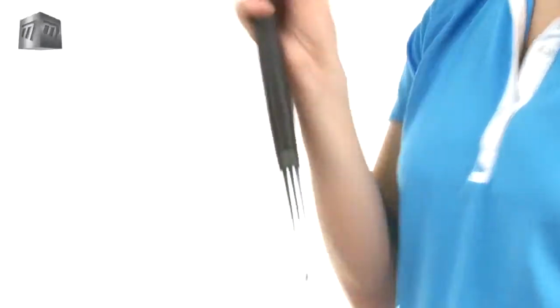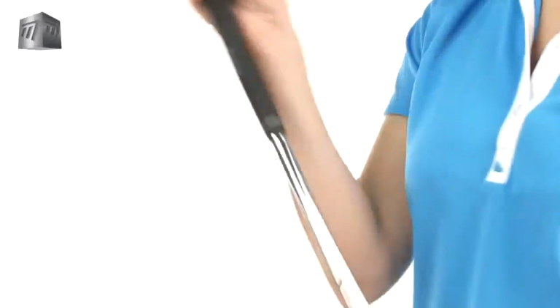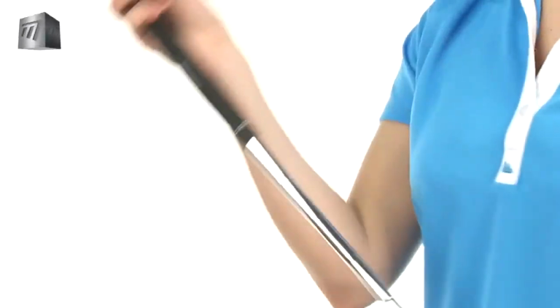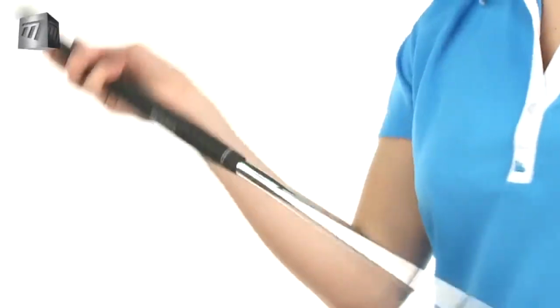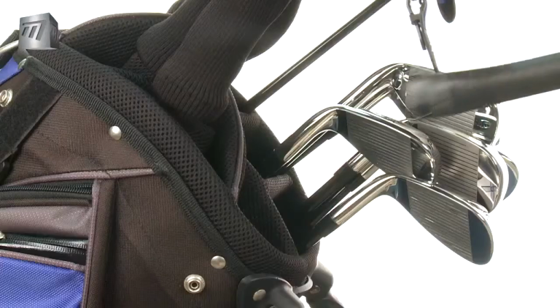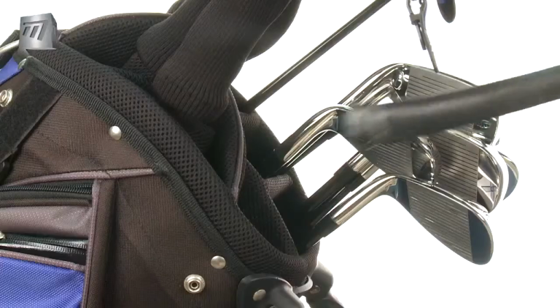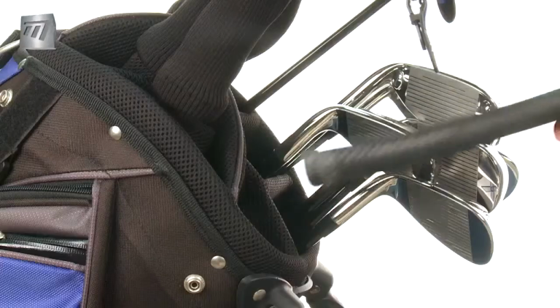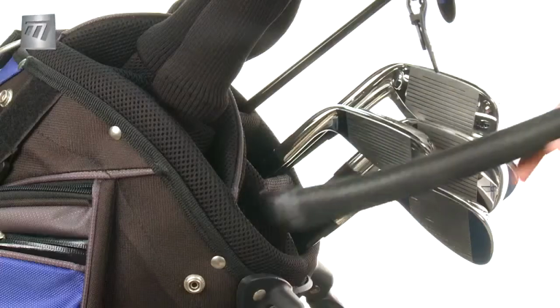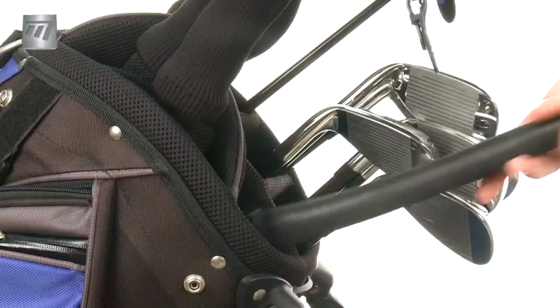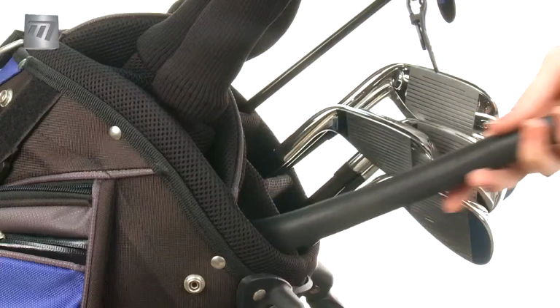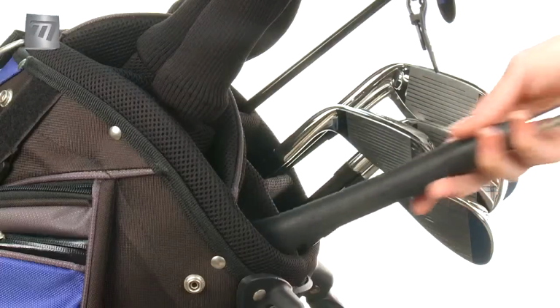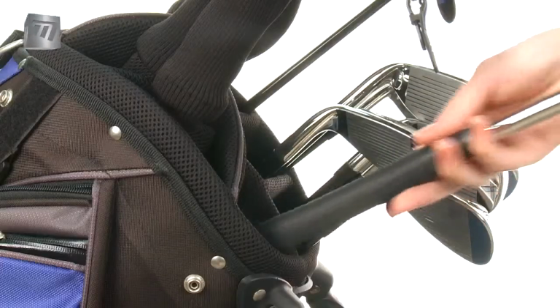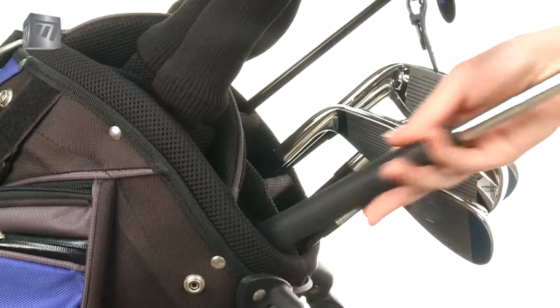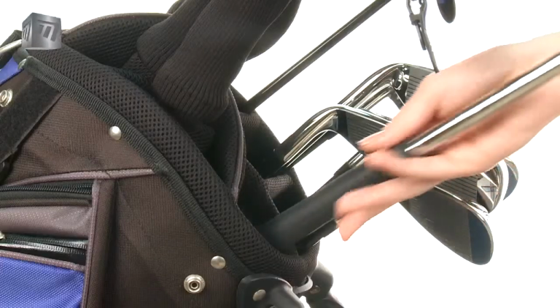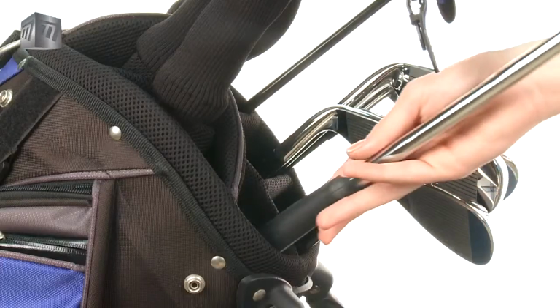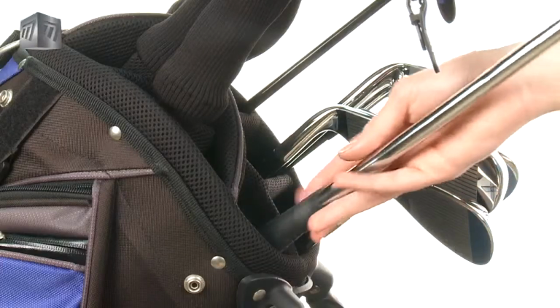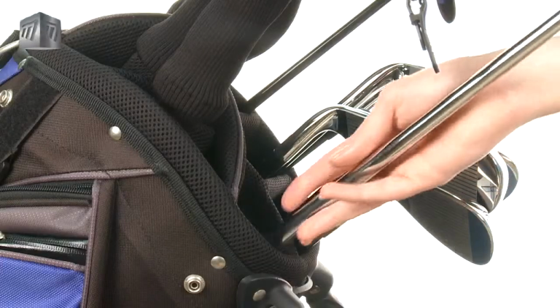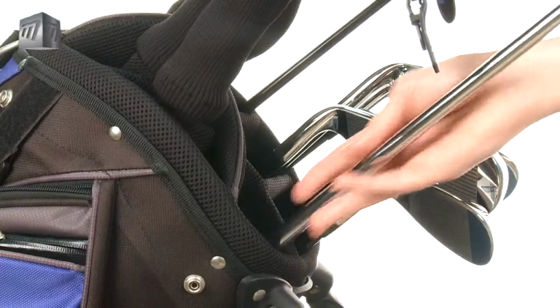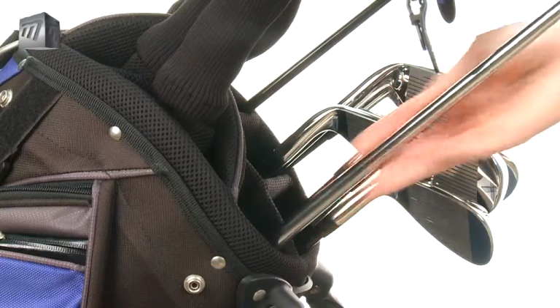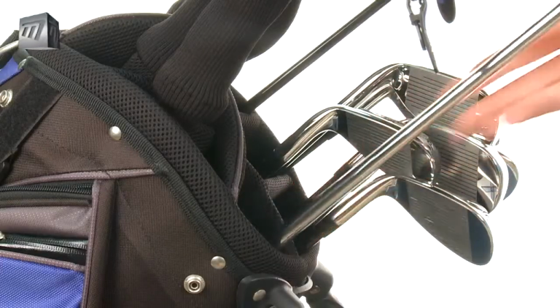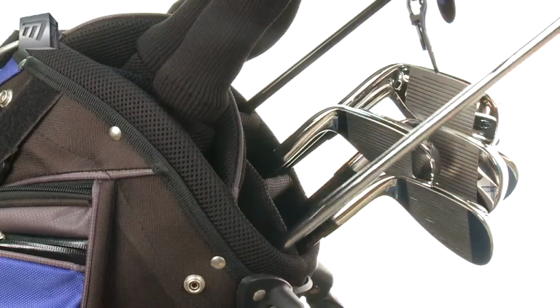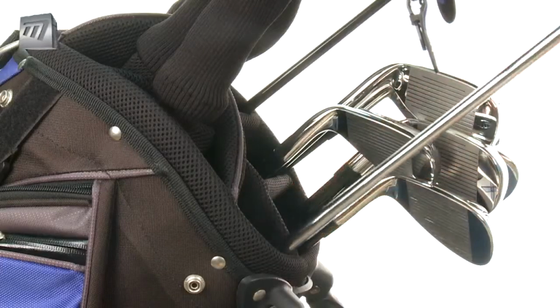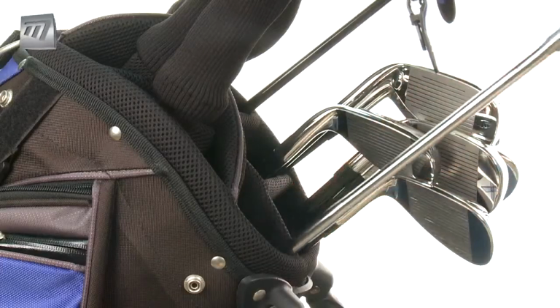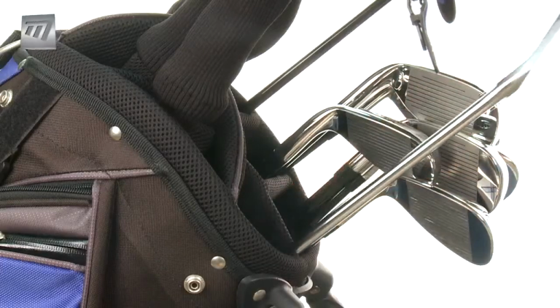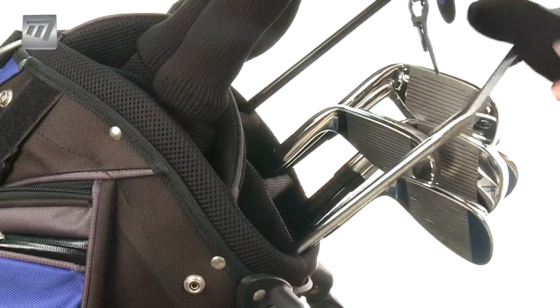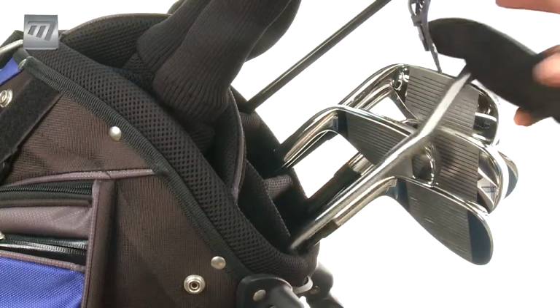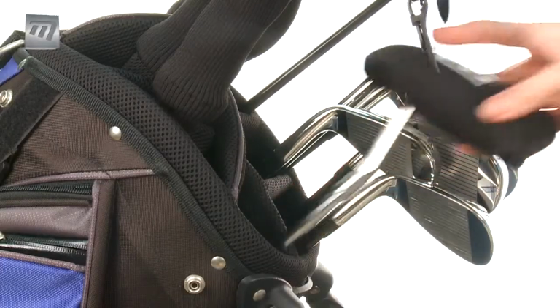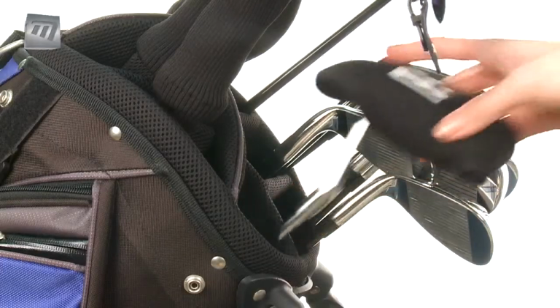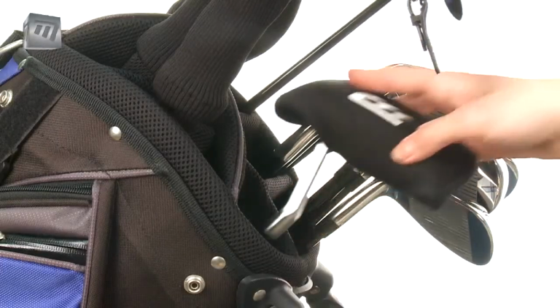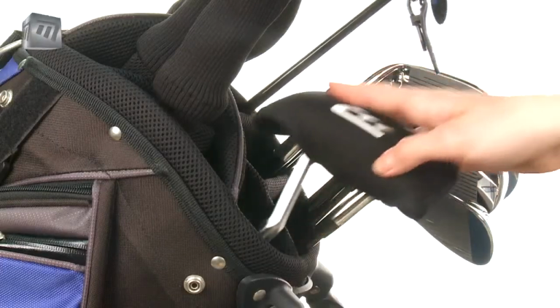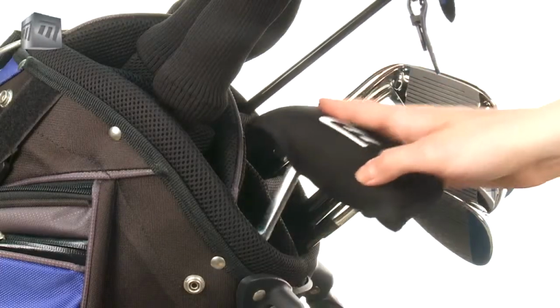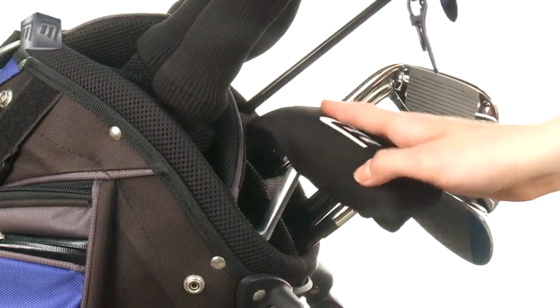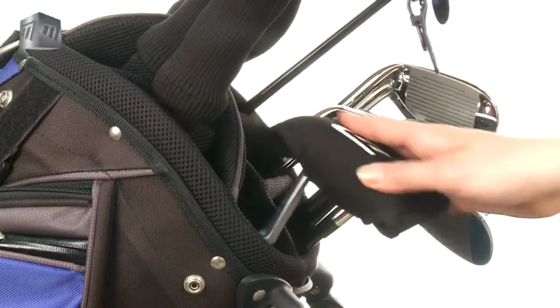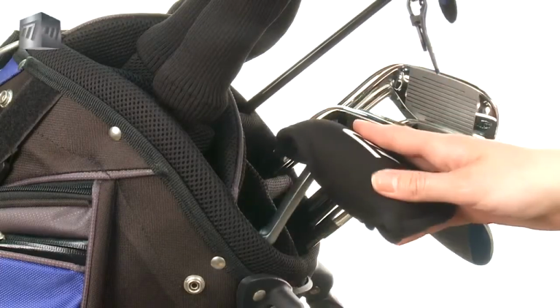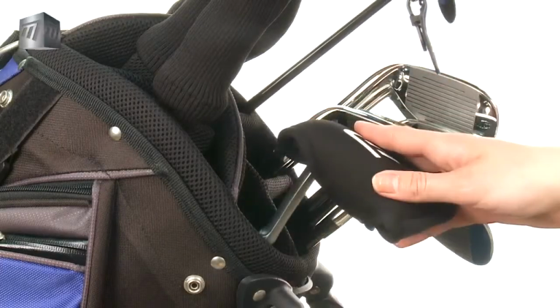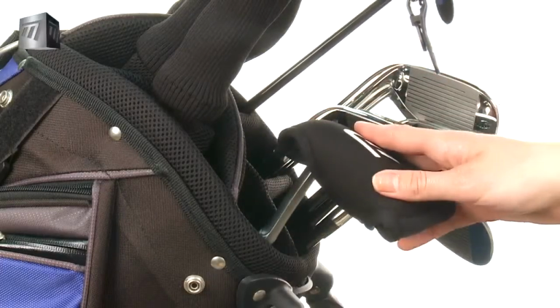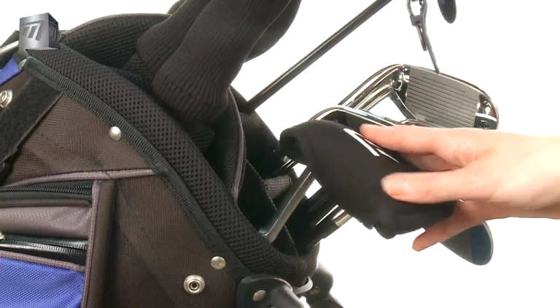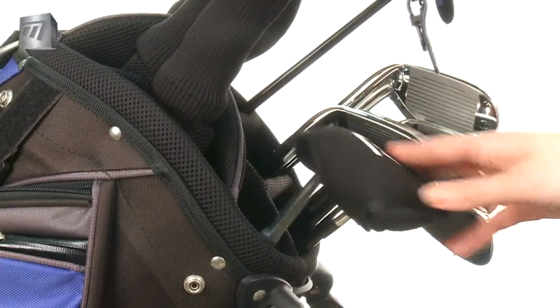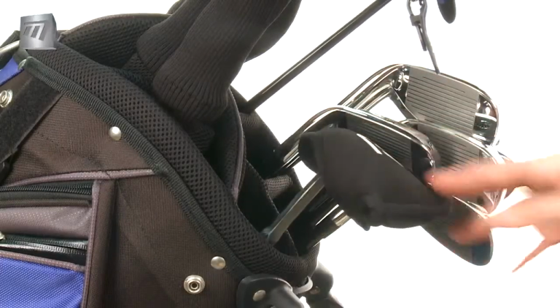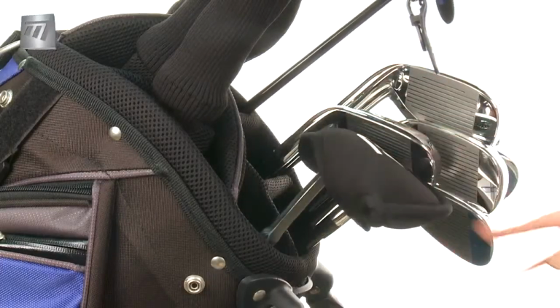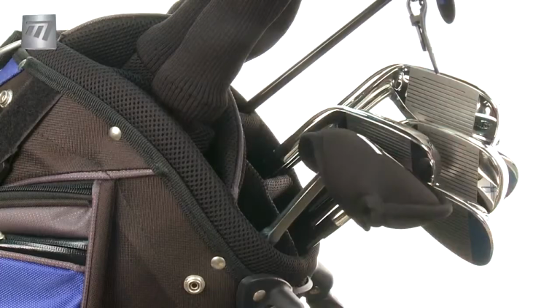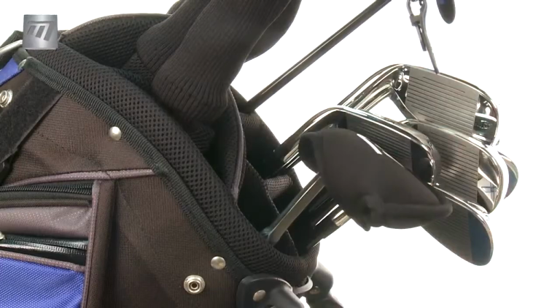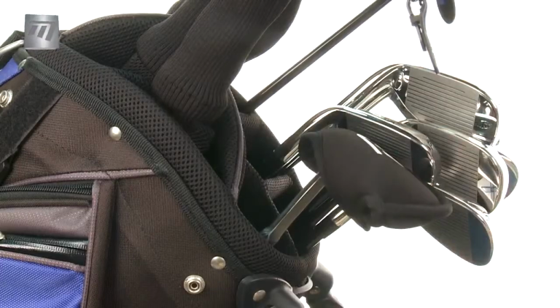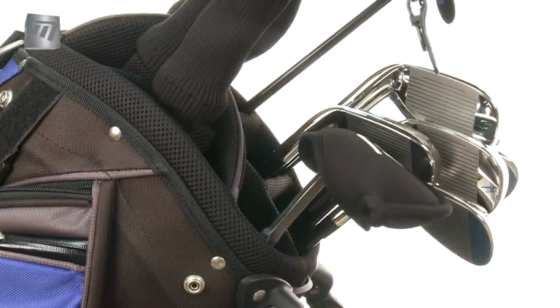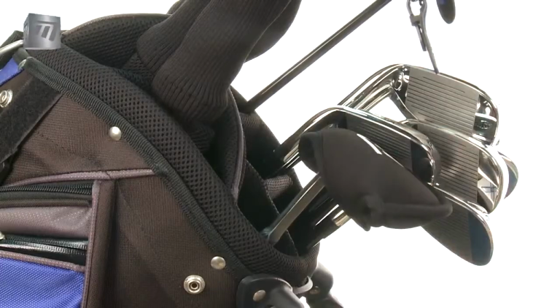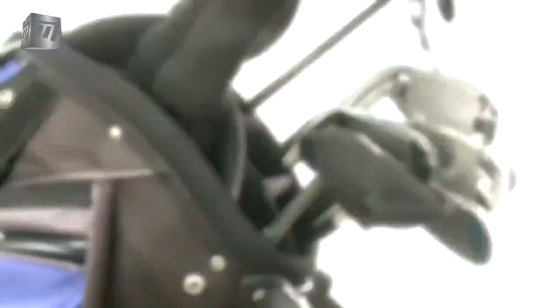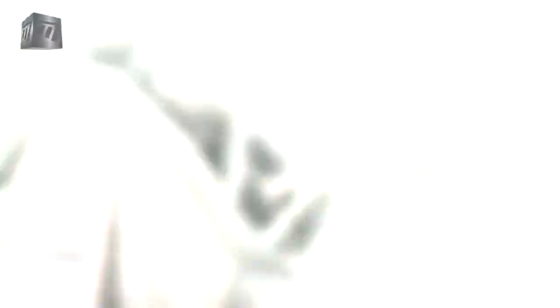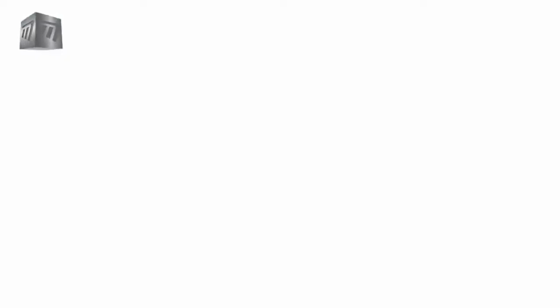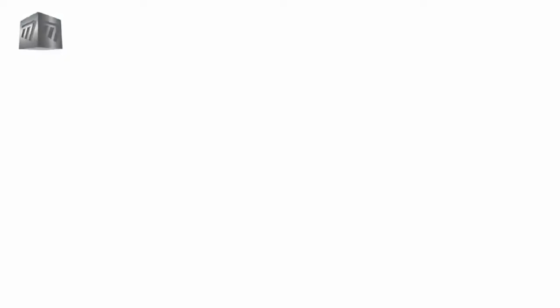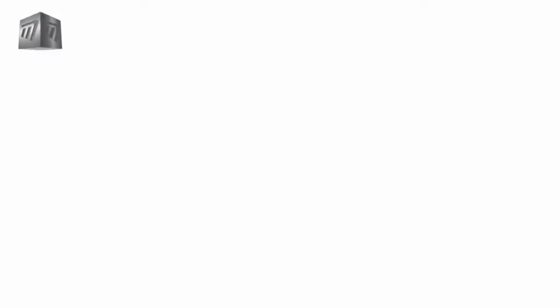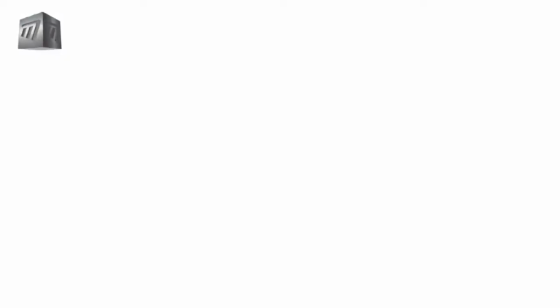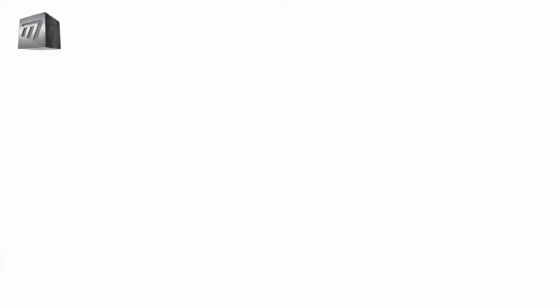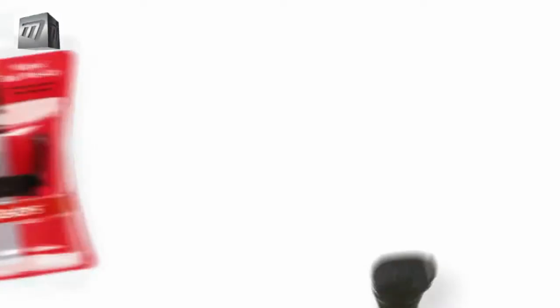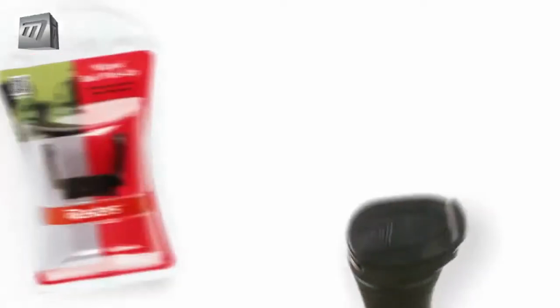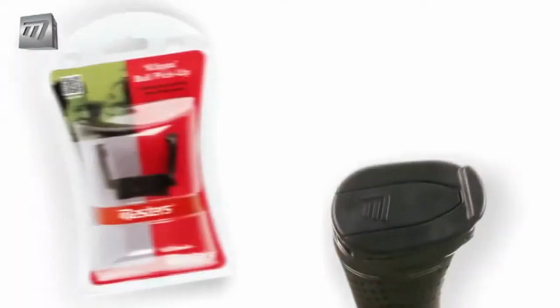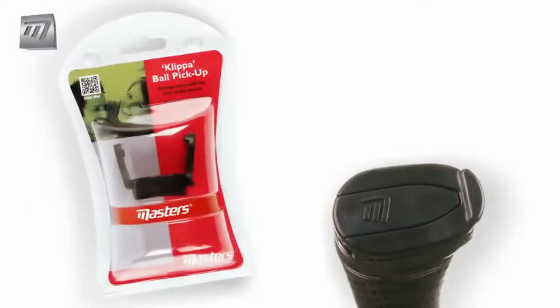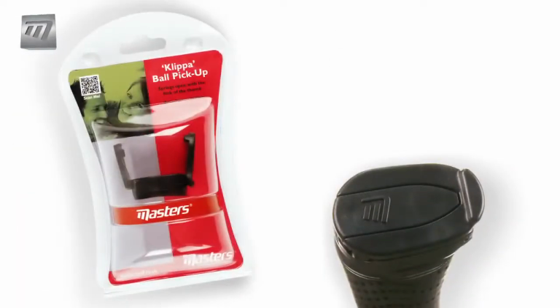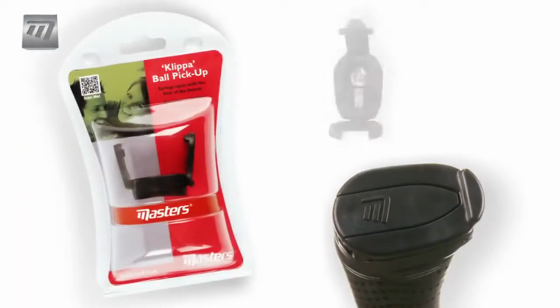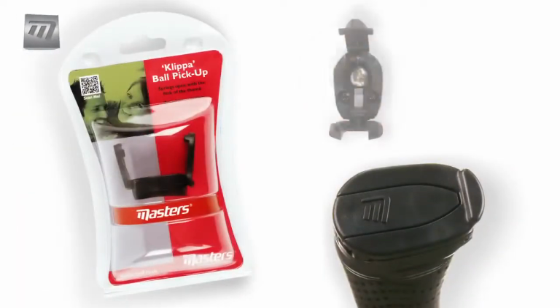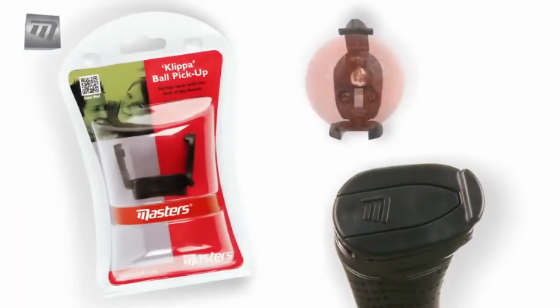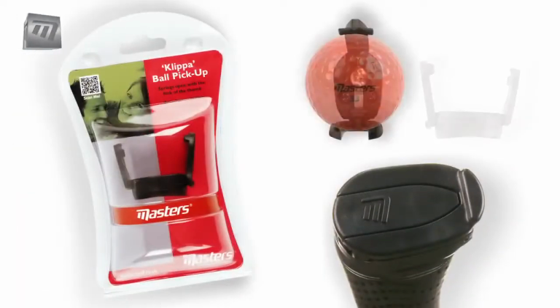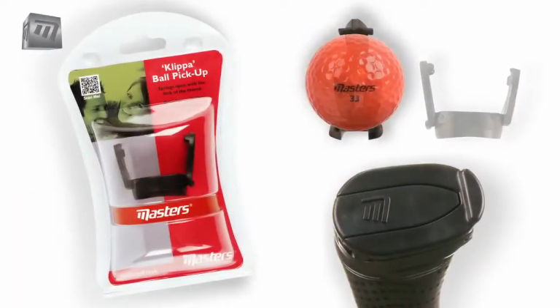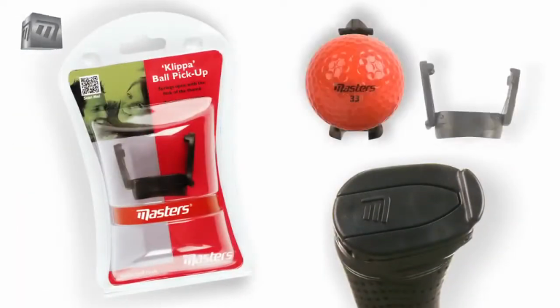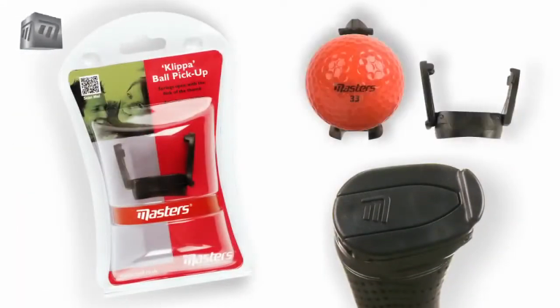The Clipper Ball Pickup from Masters. The simple, ingenious way to take the strain from your game.